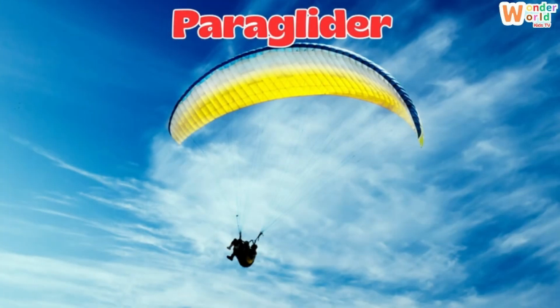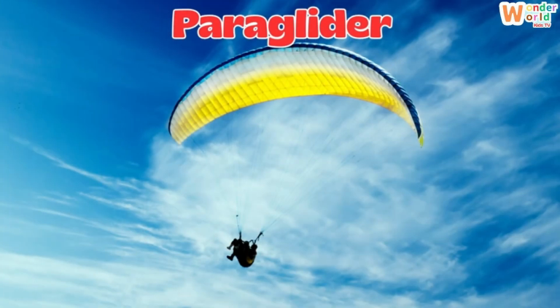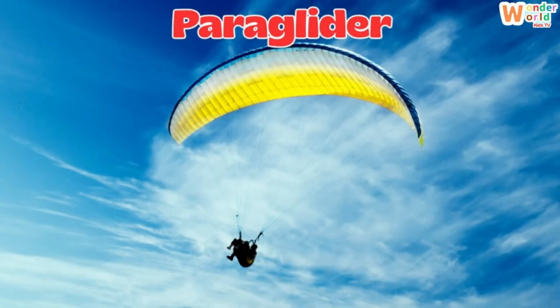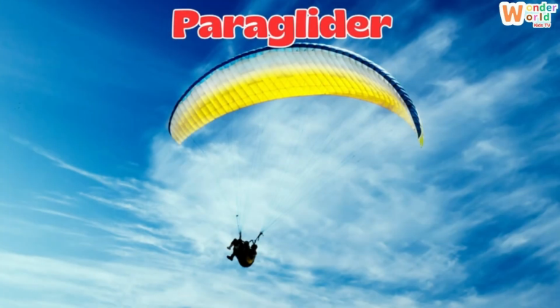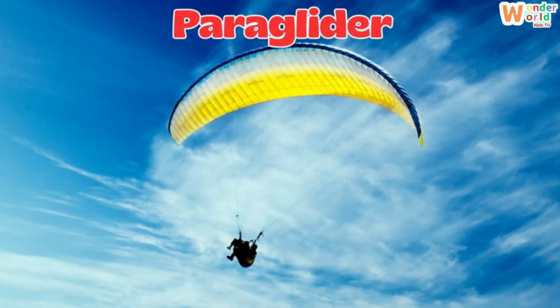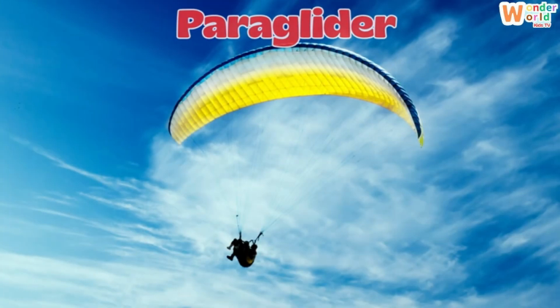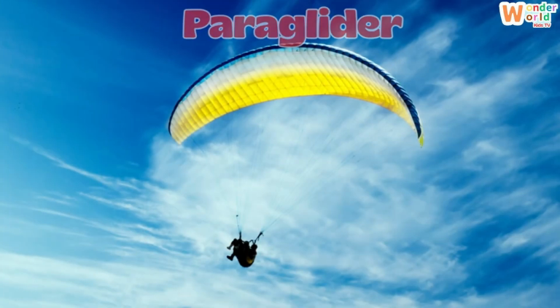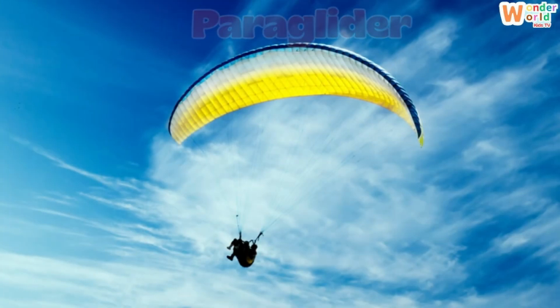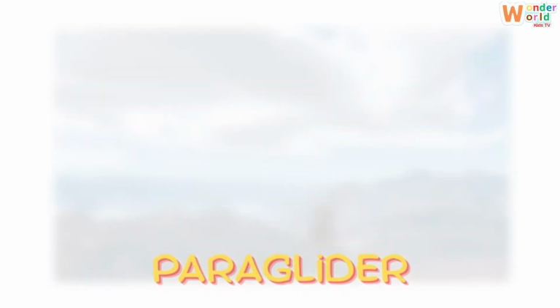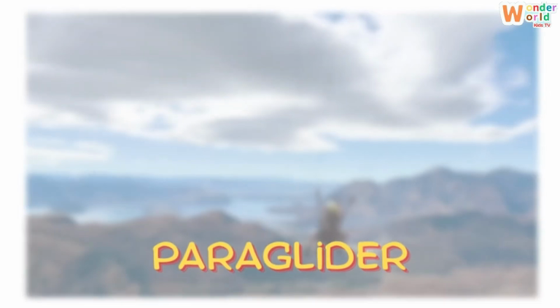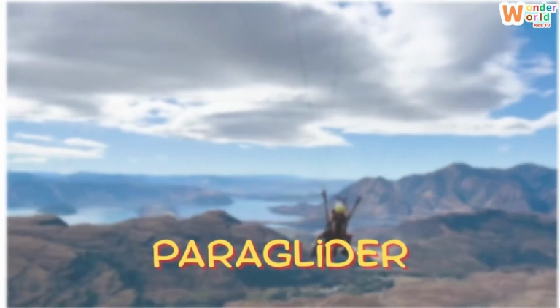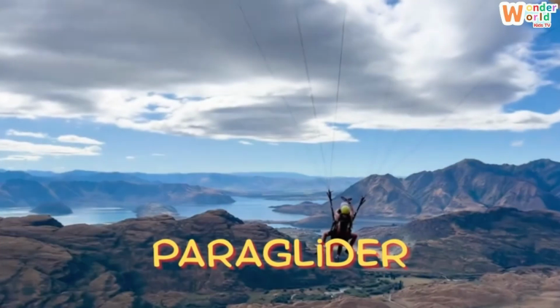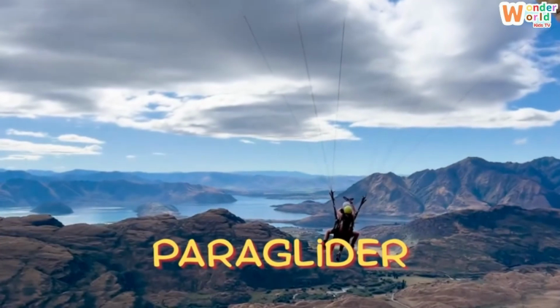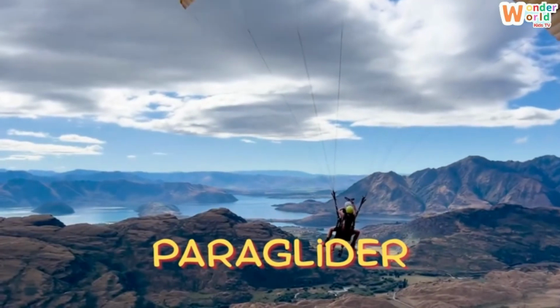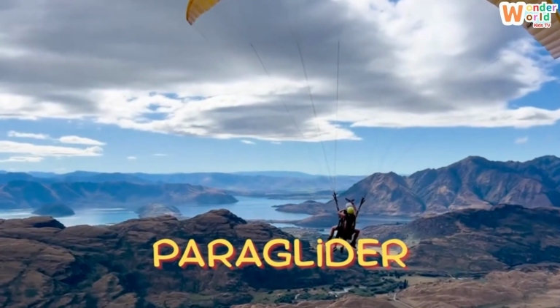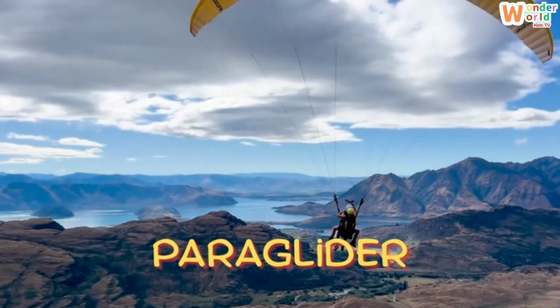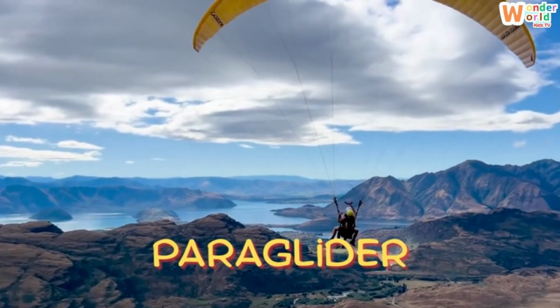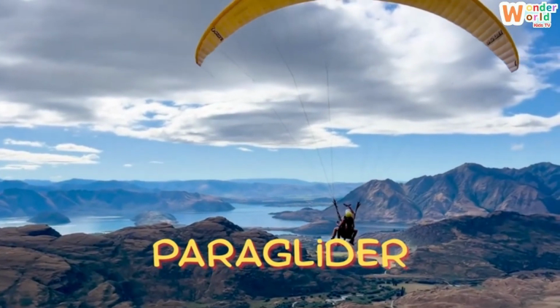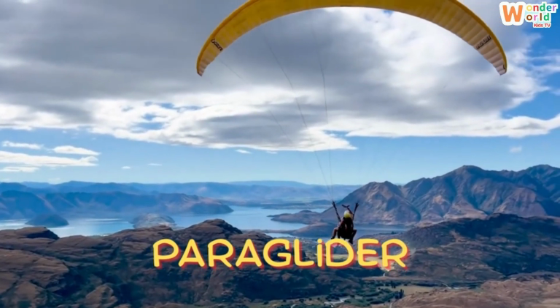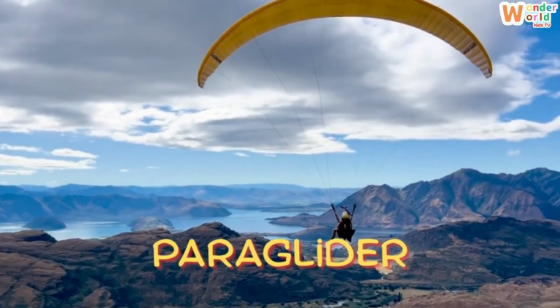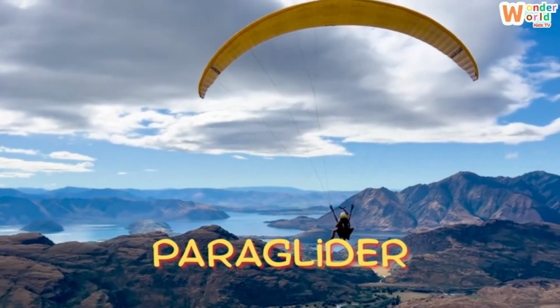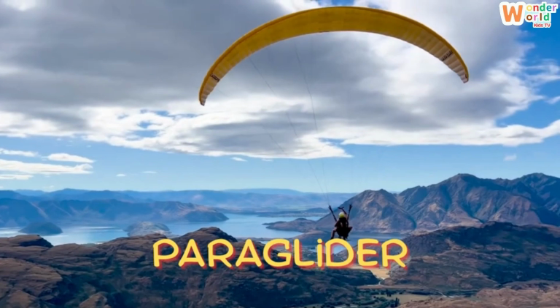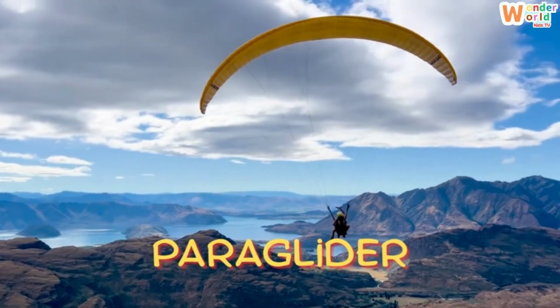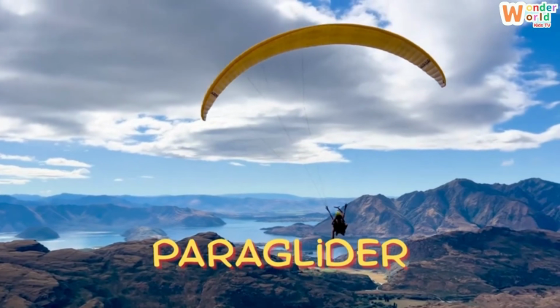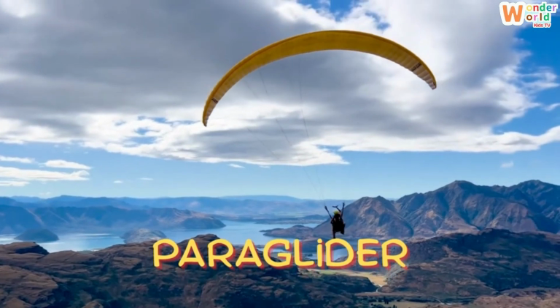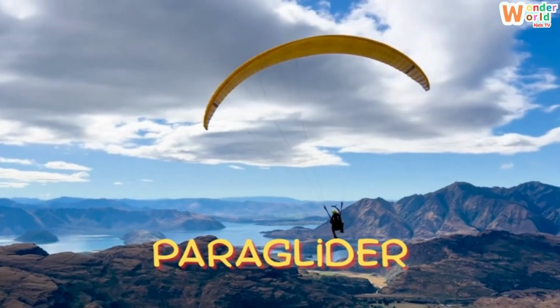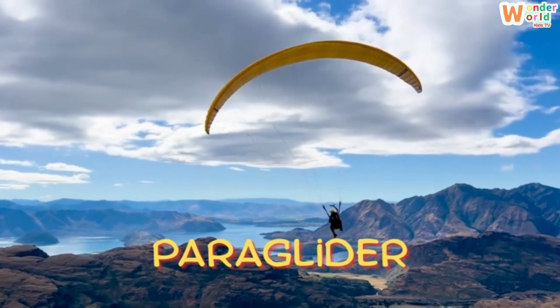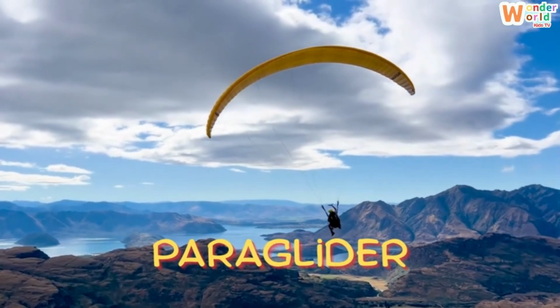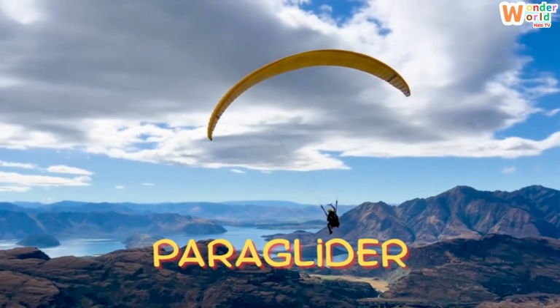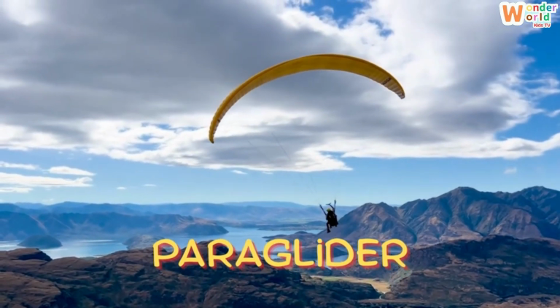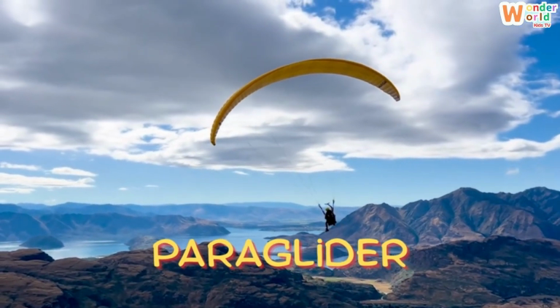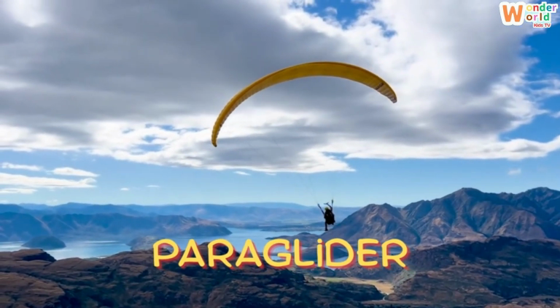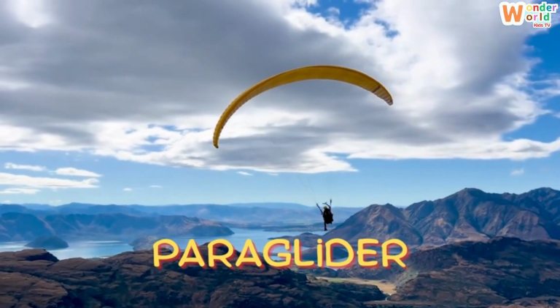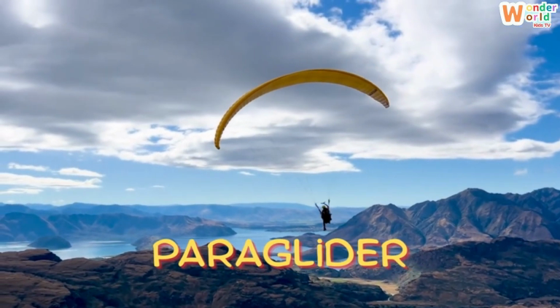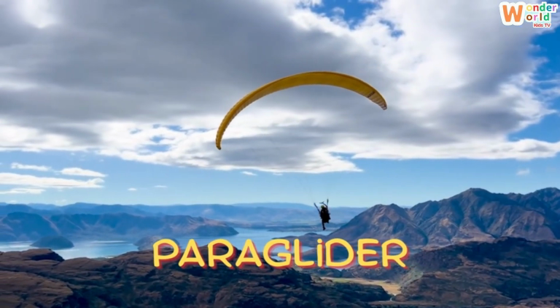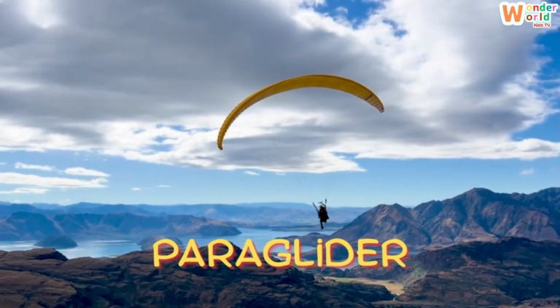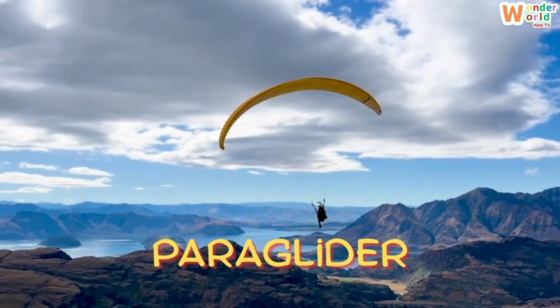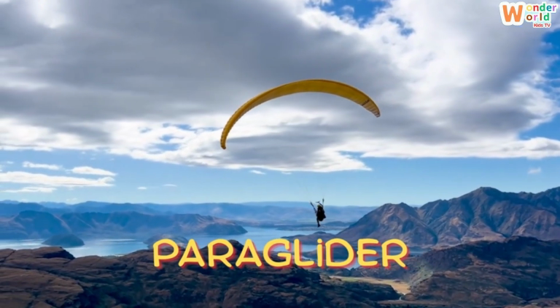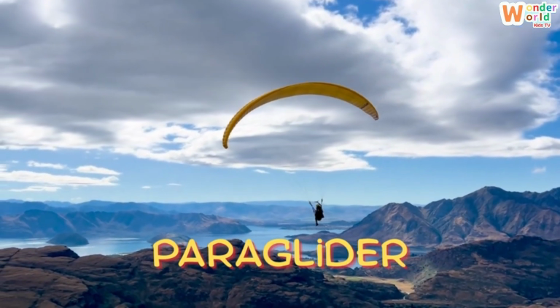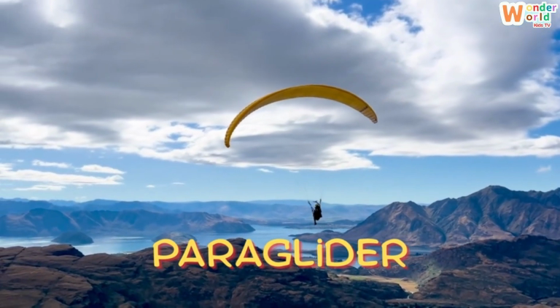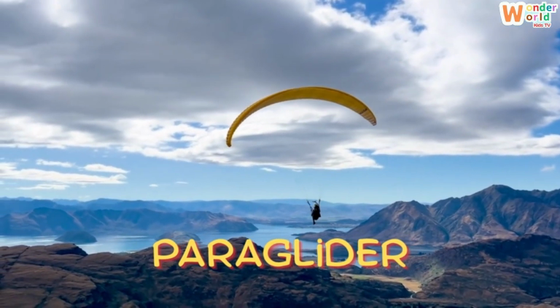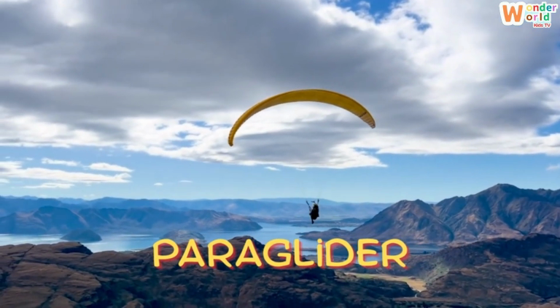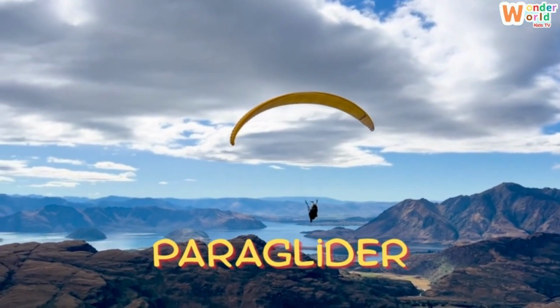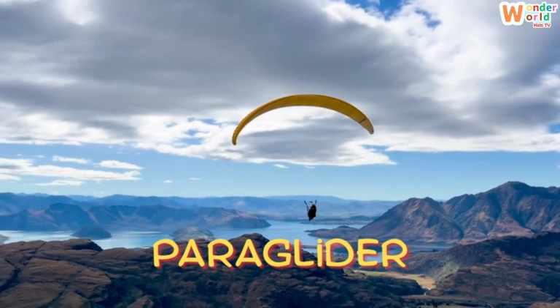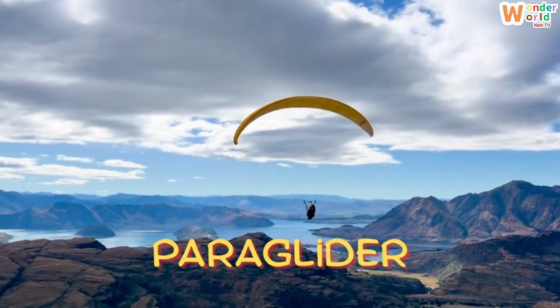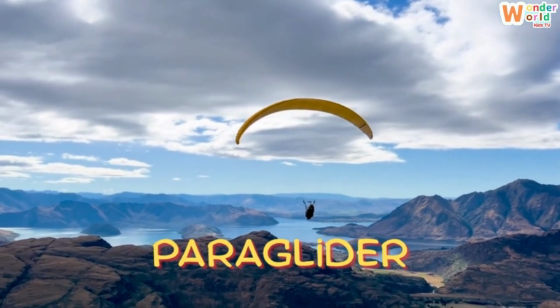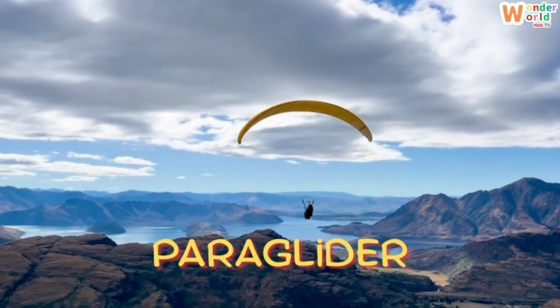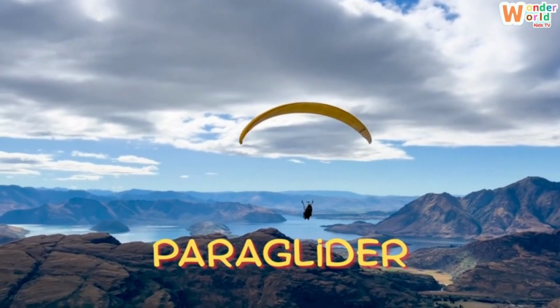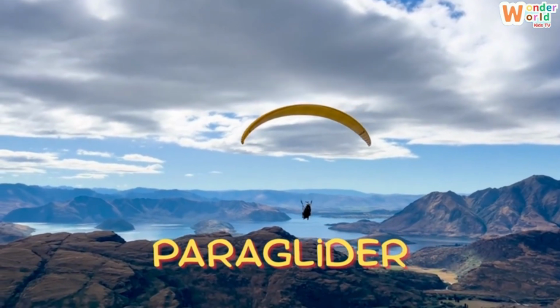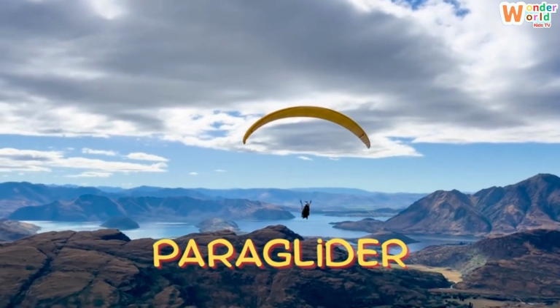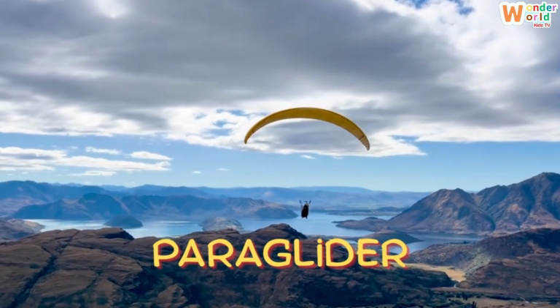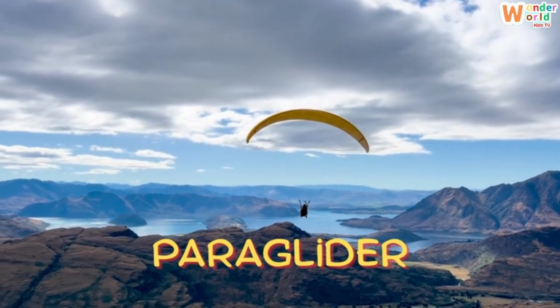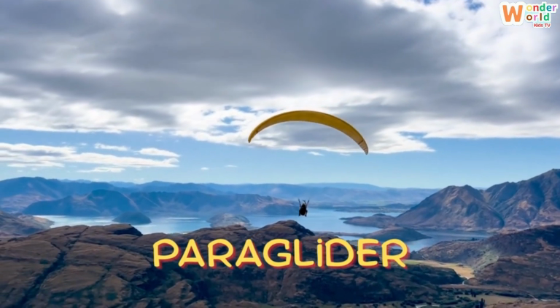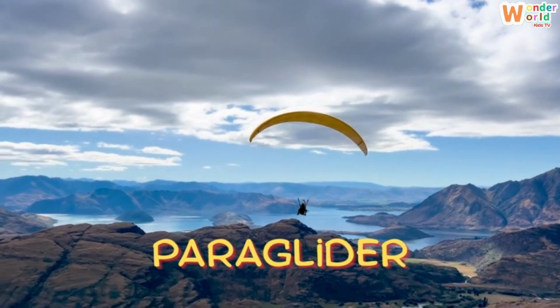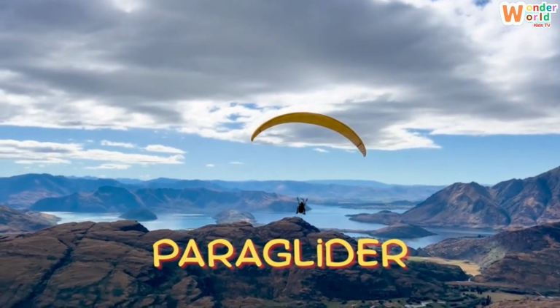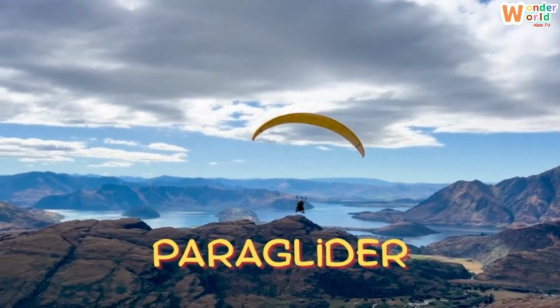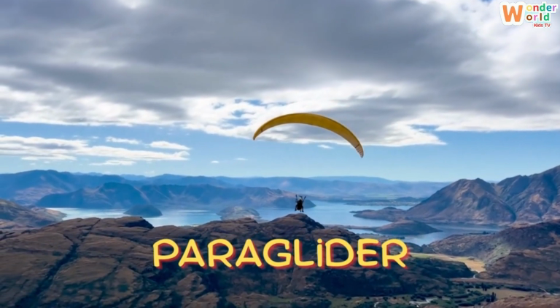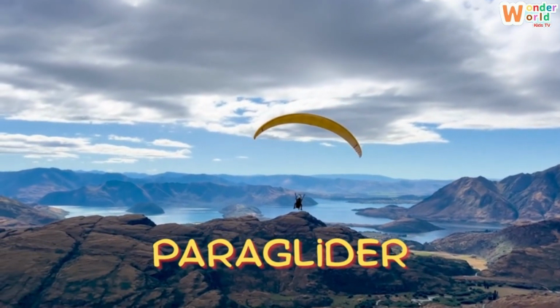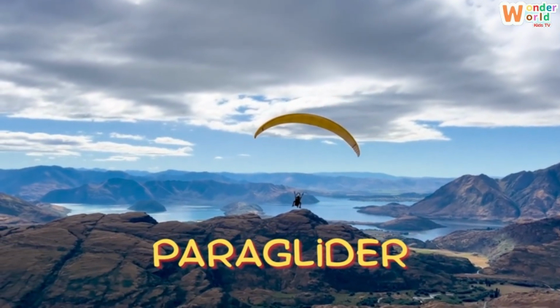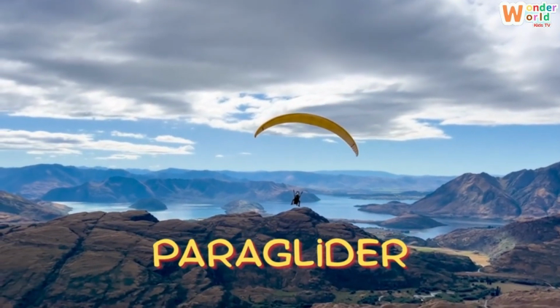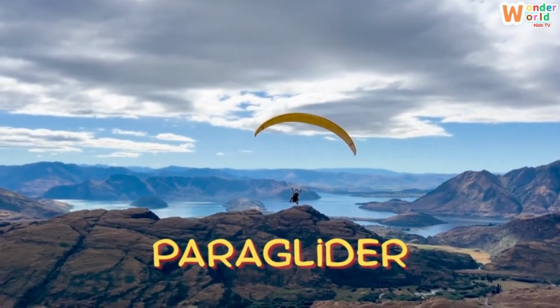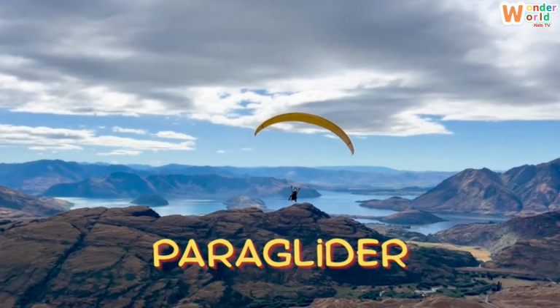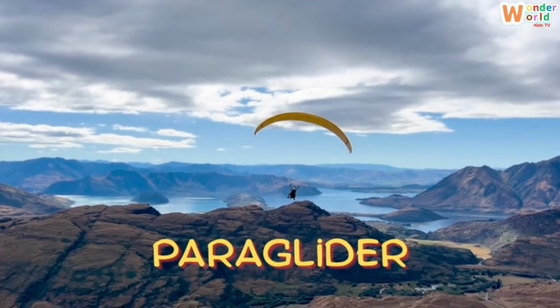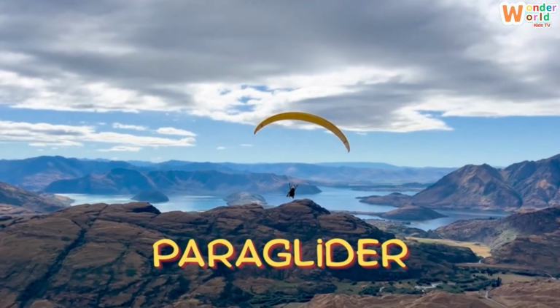Paraglider. Look, a paraglider! With a soft wing you can run, lift off and fly smoothly in the air.